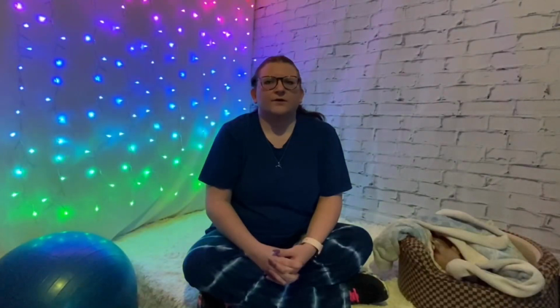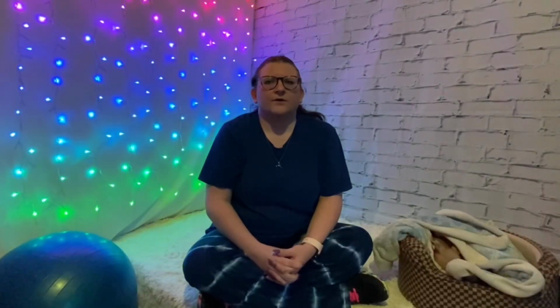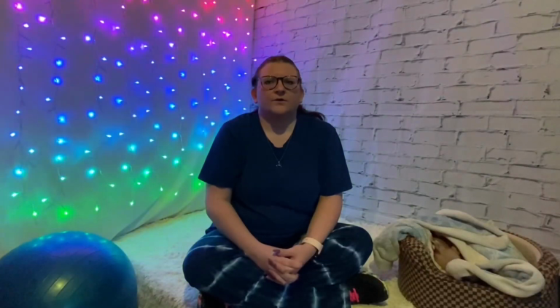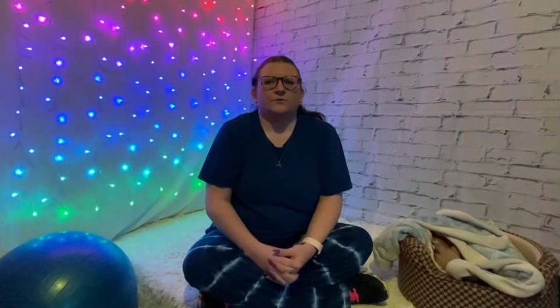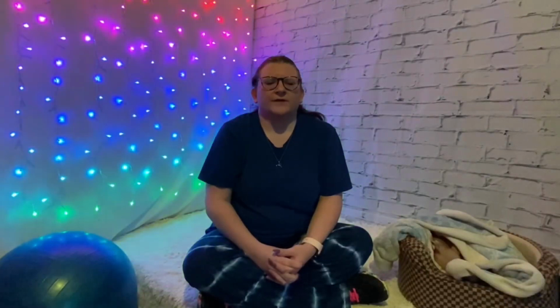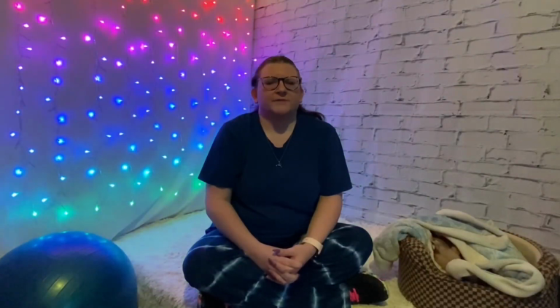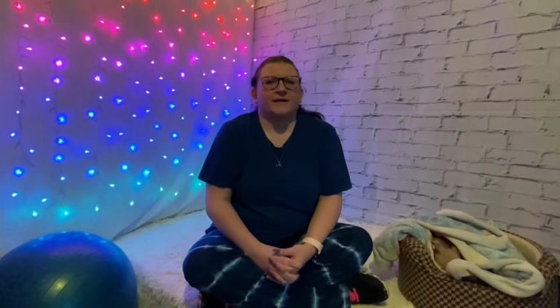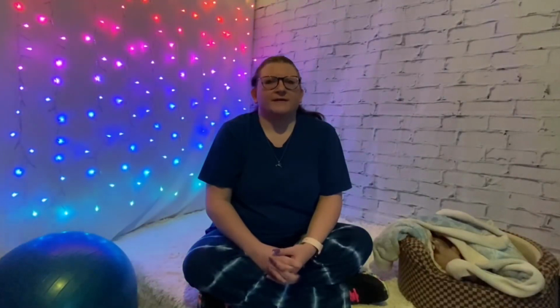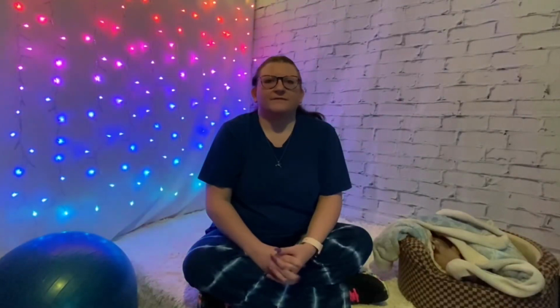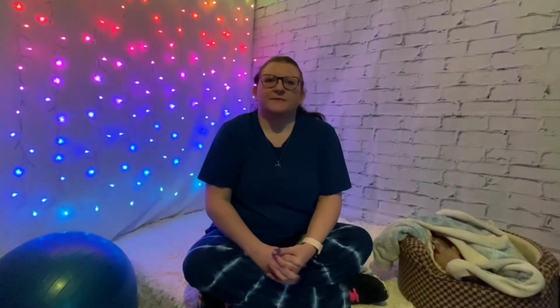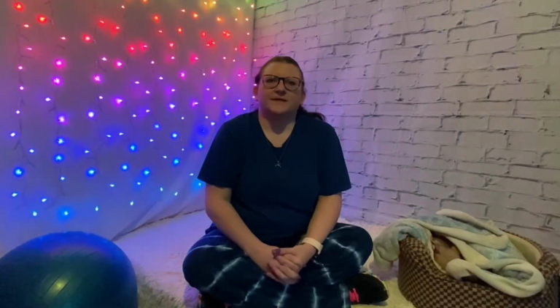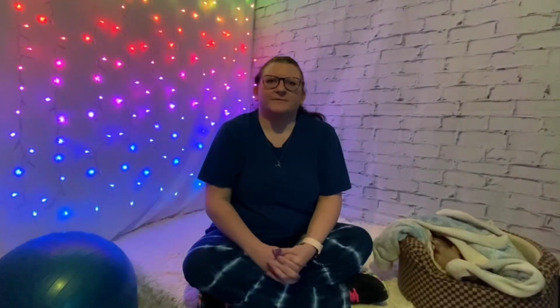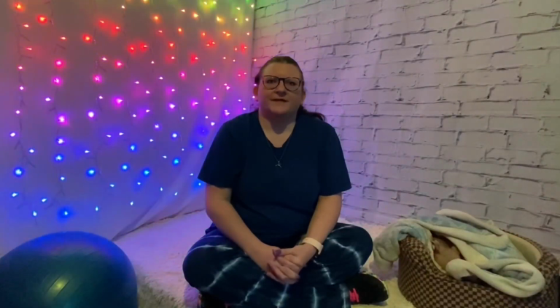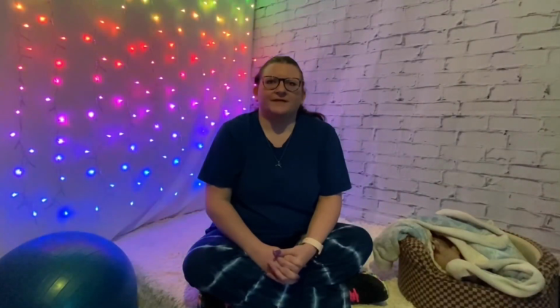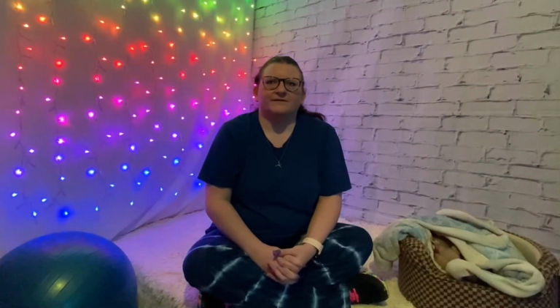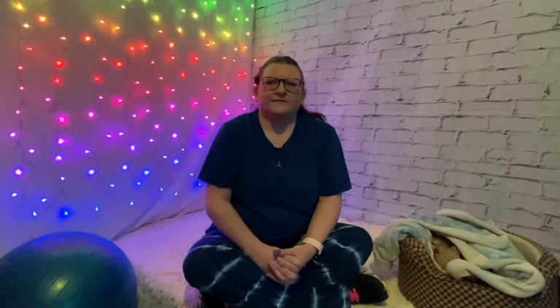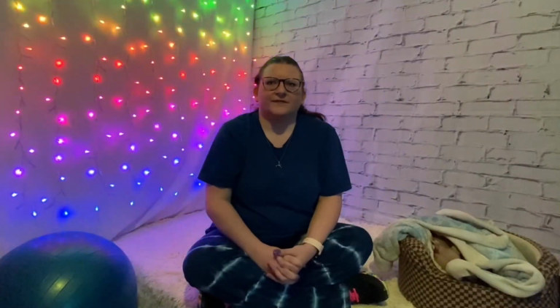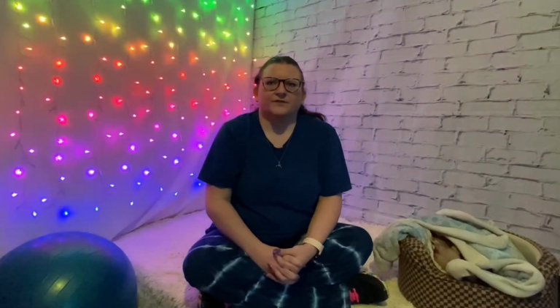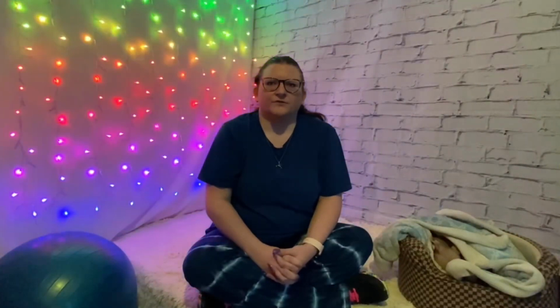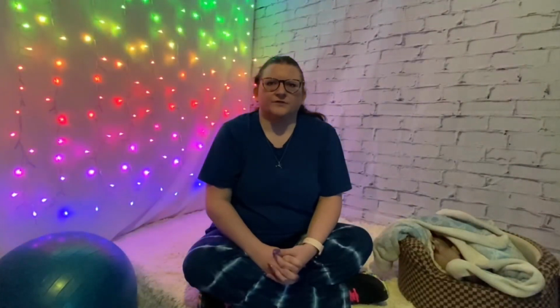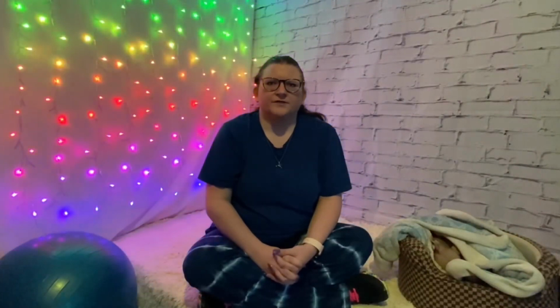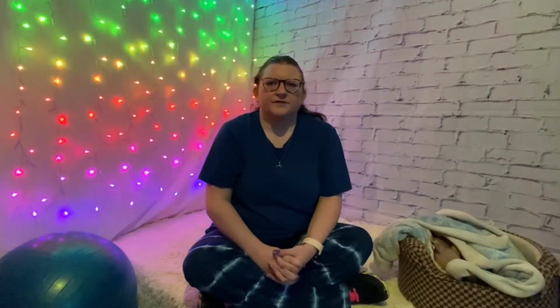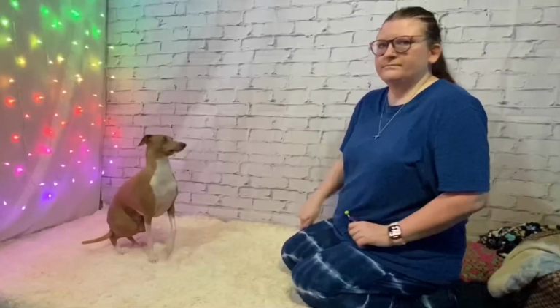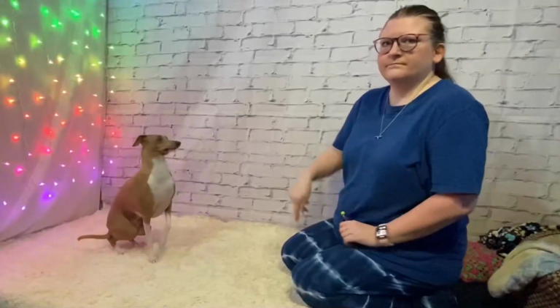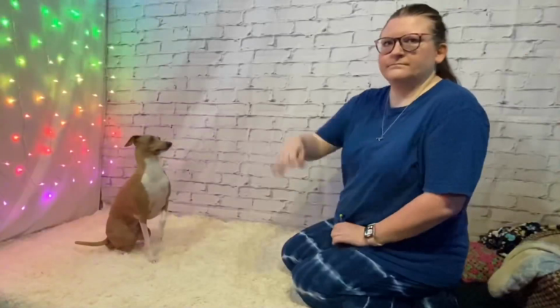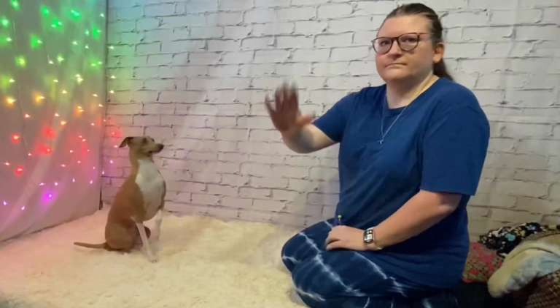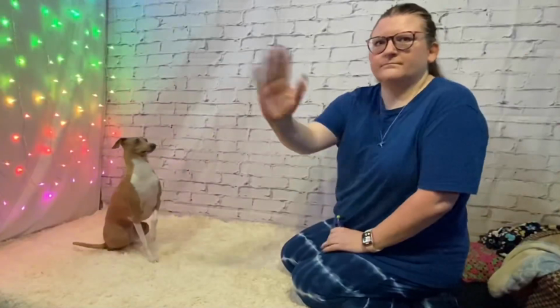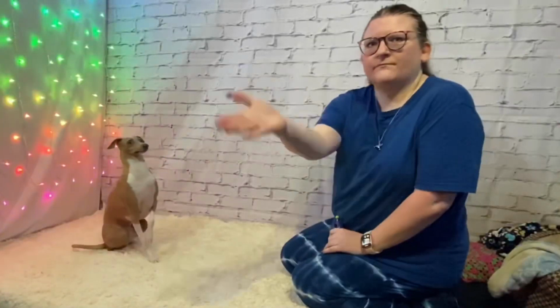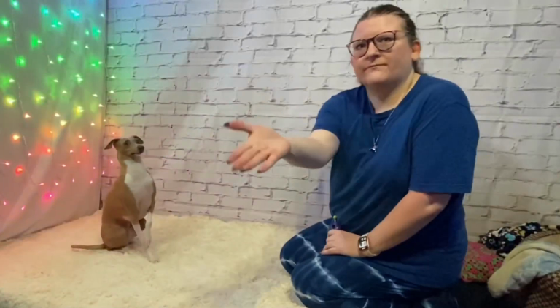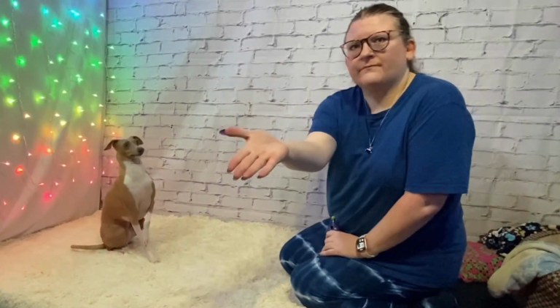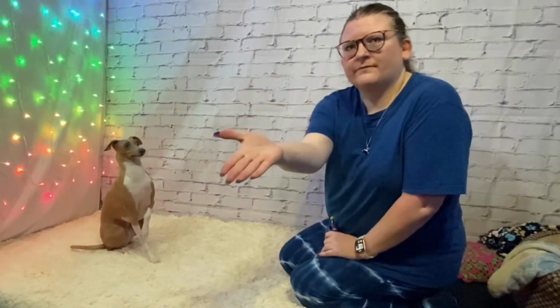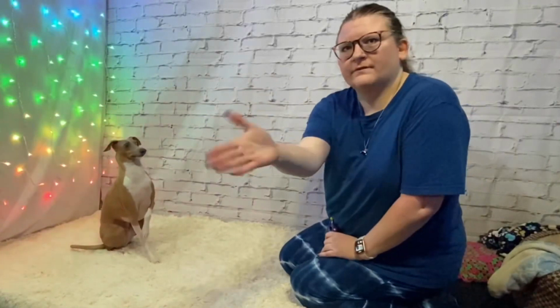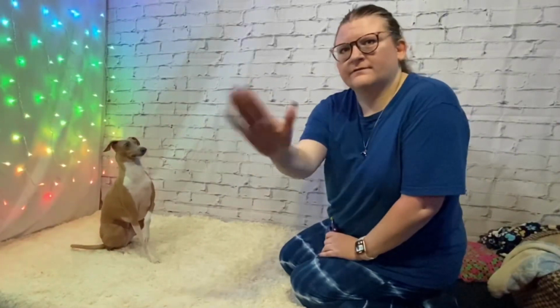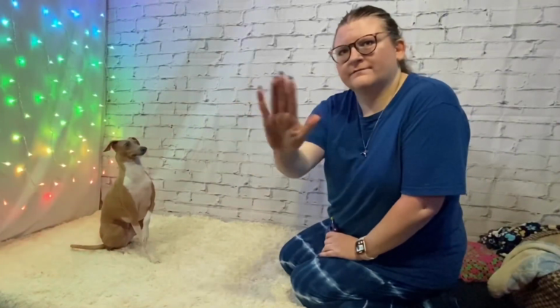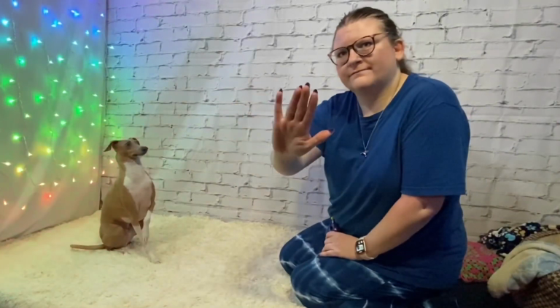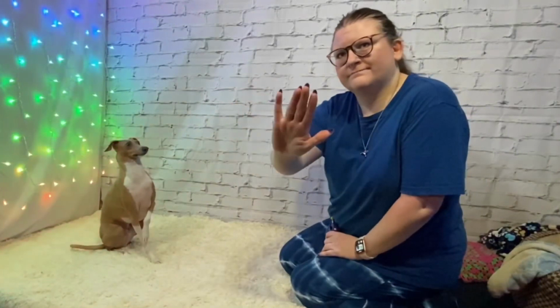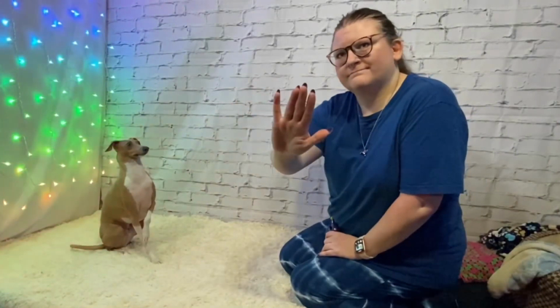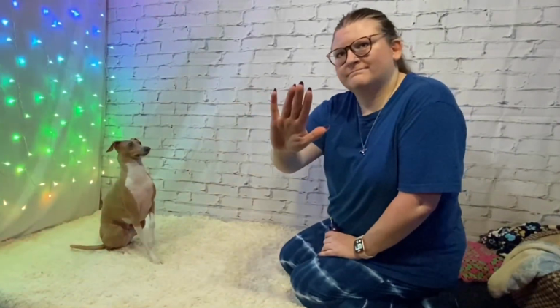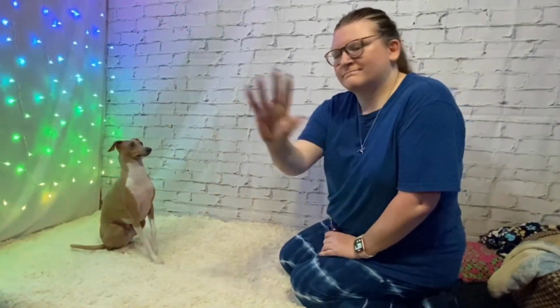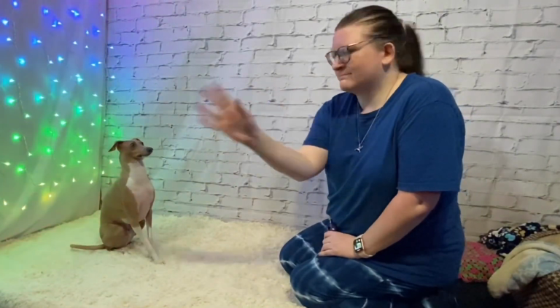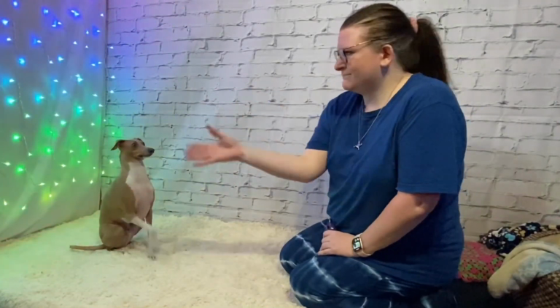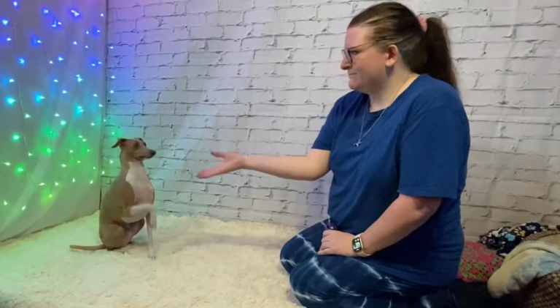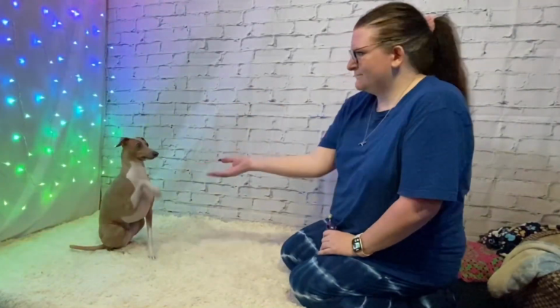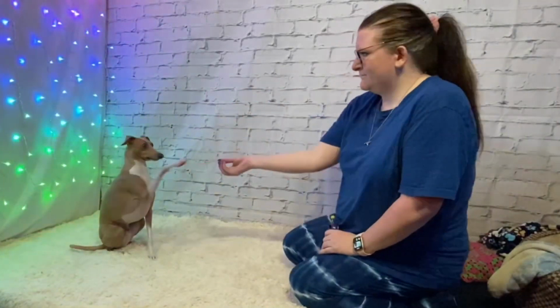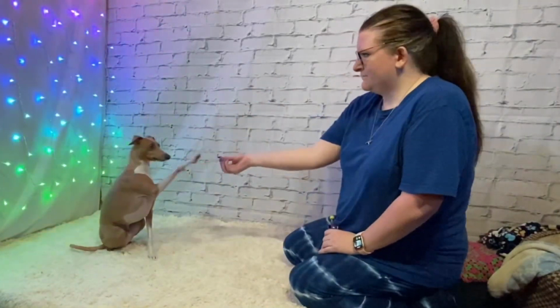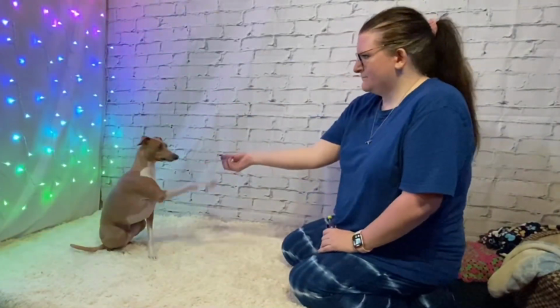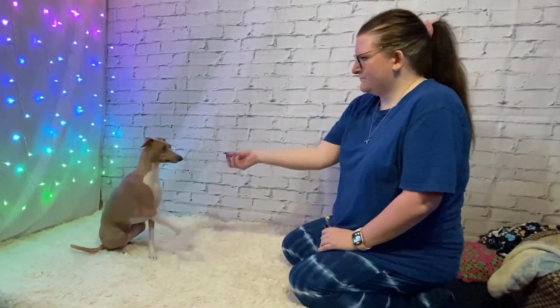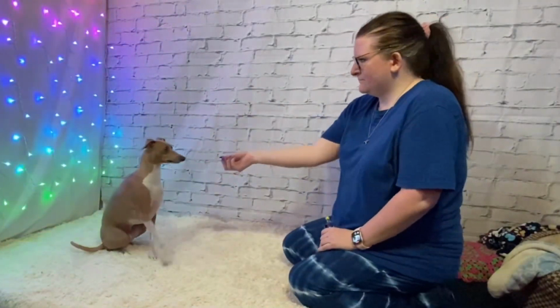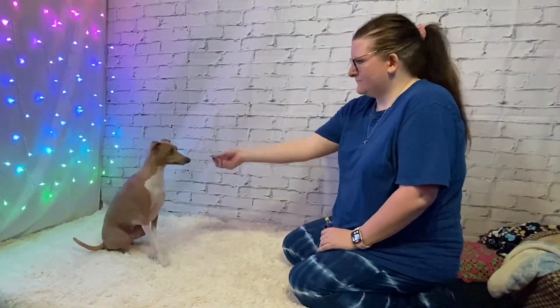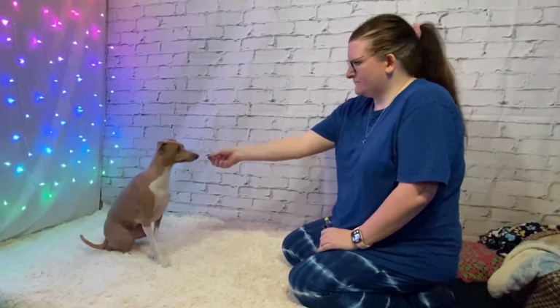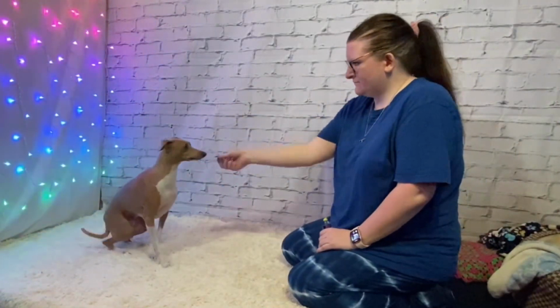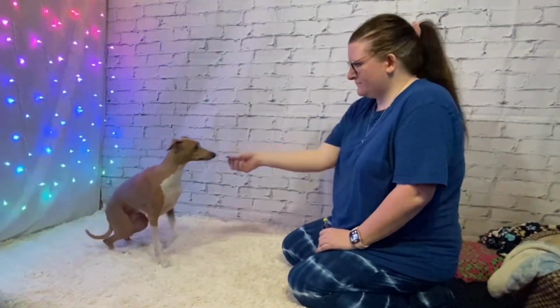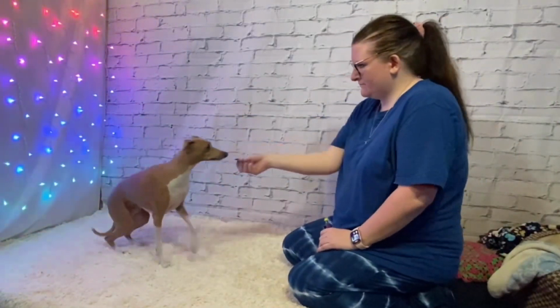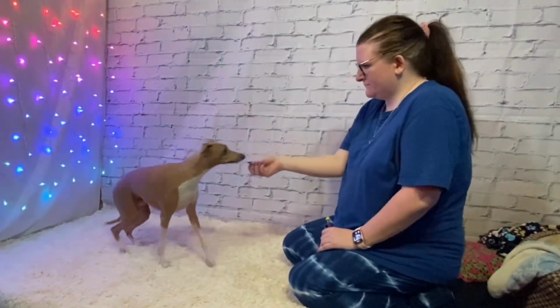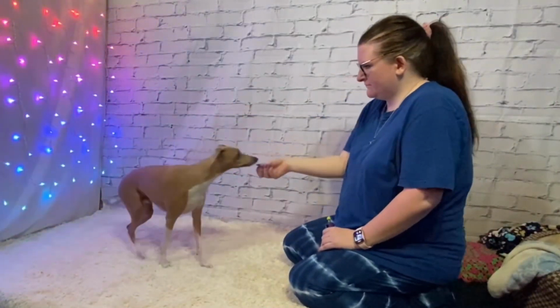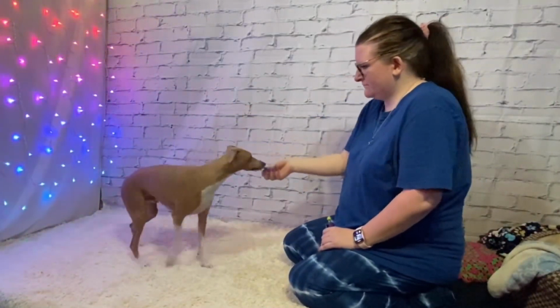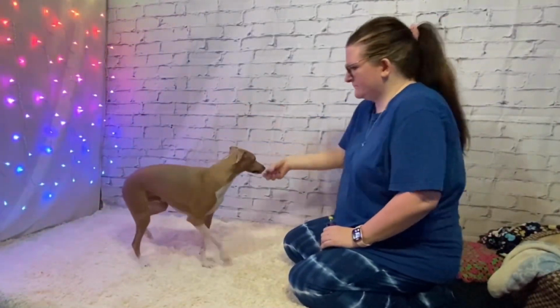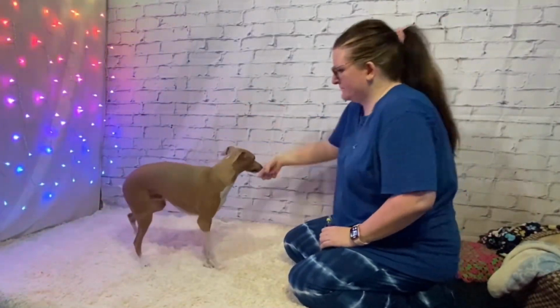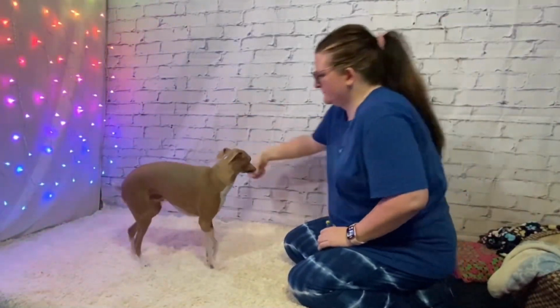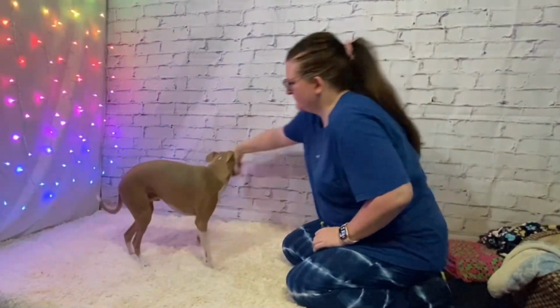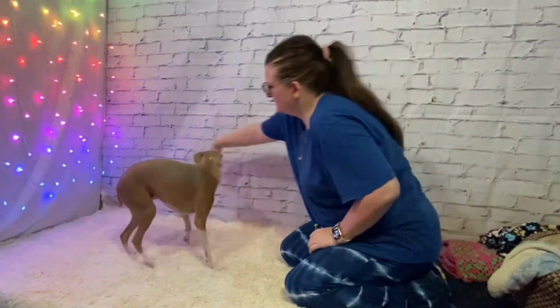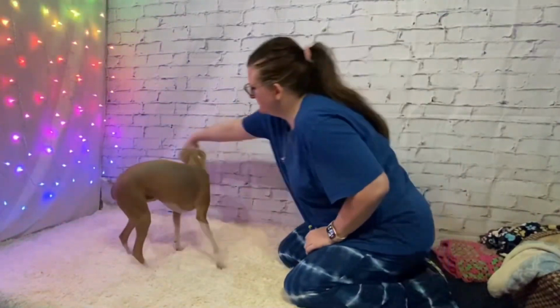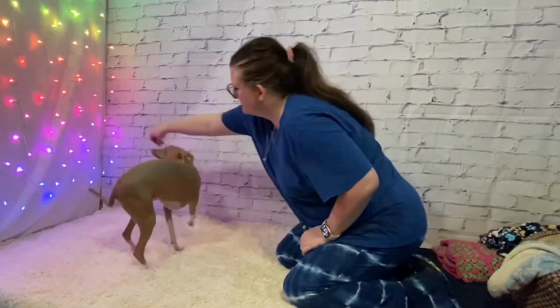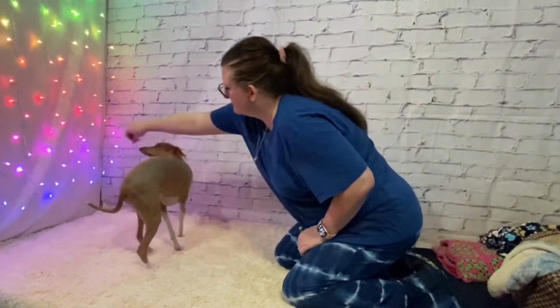When your pet is becoming easily lured, start luring empty-handed, clicking and rewarding the moment he completes the spin.